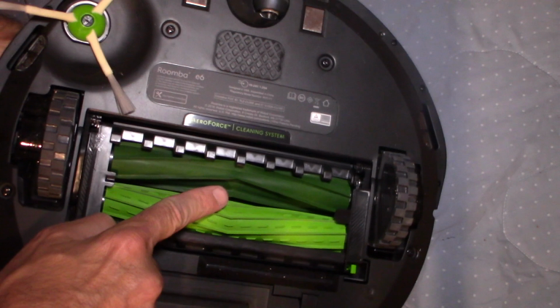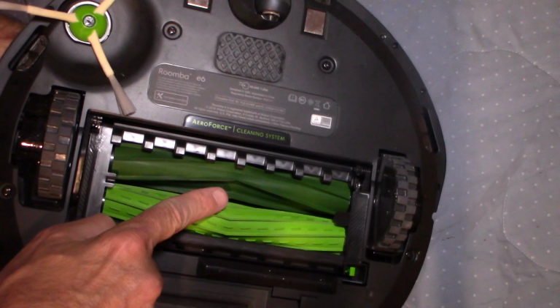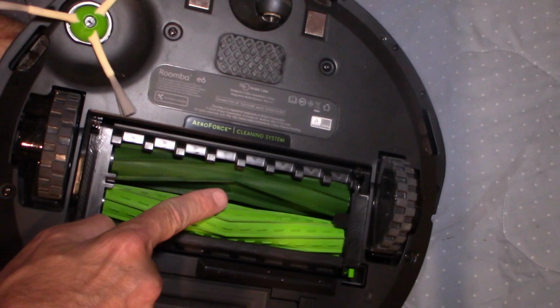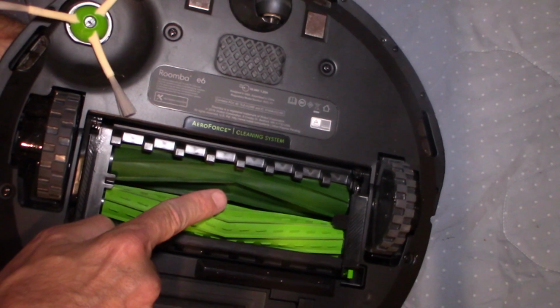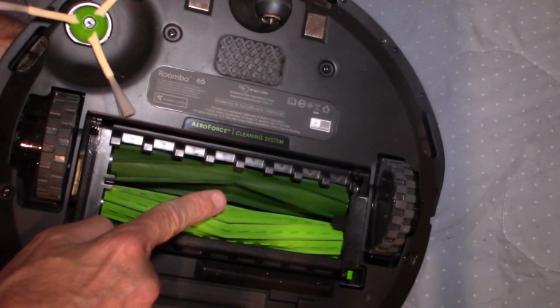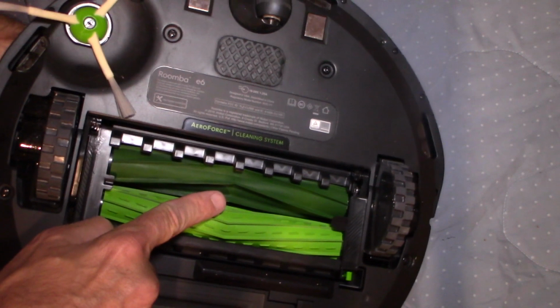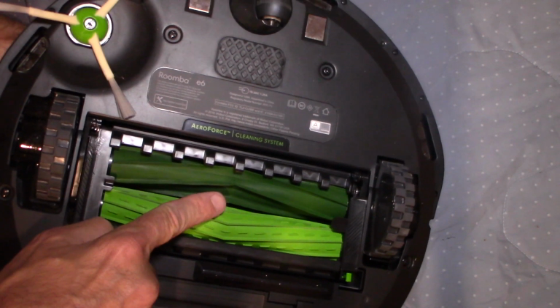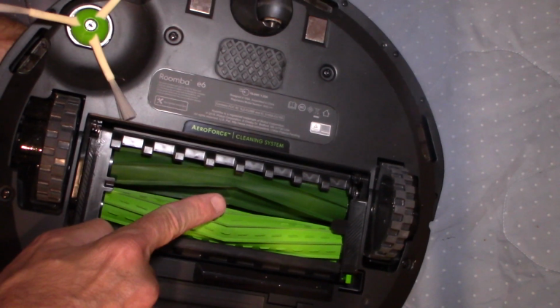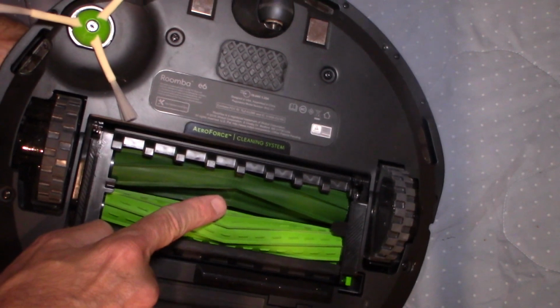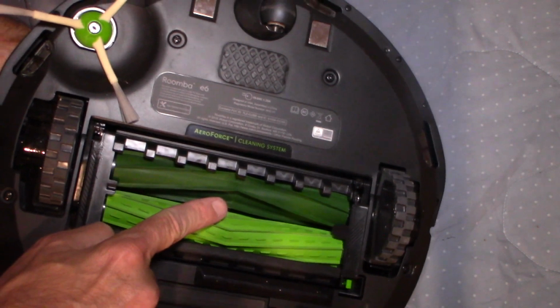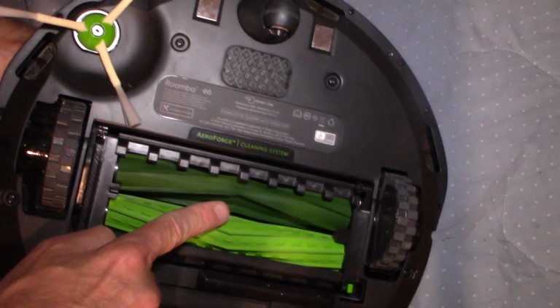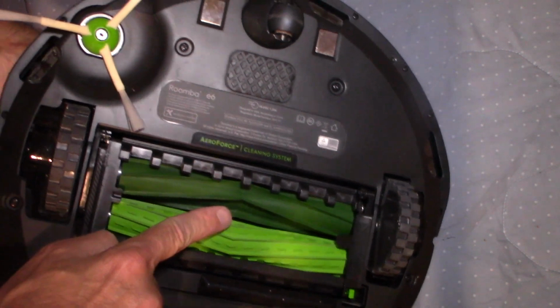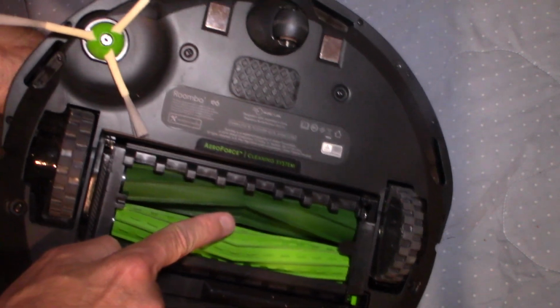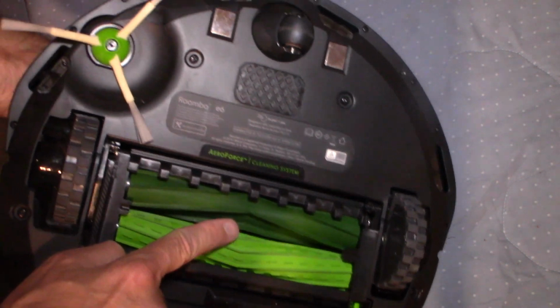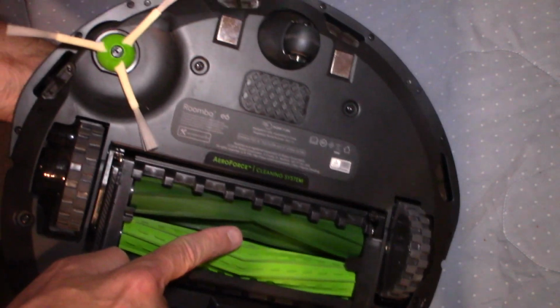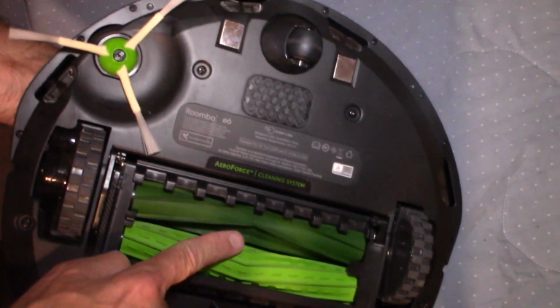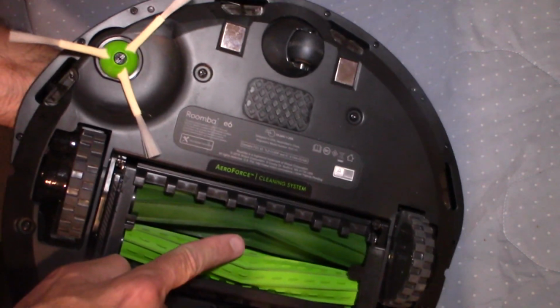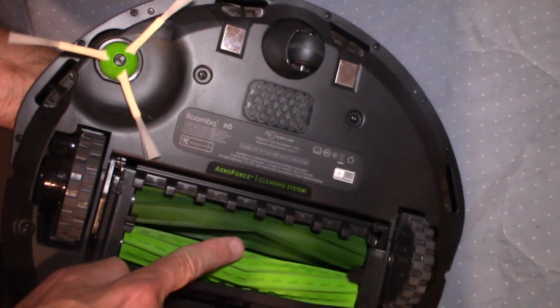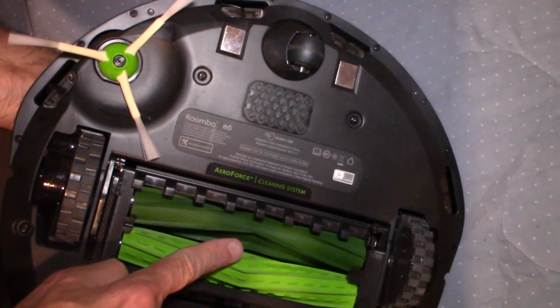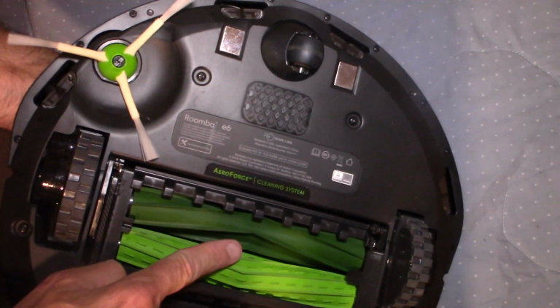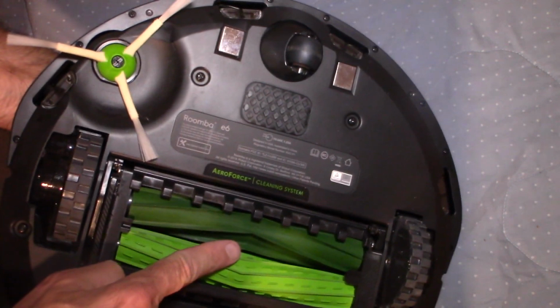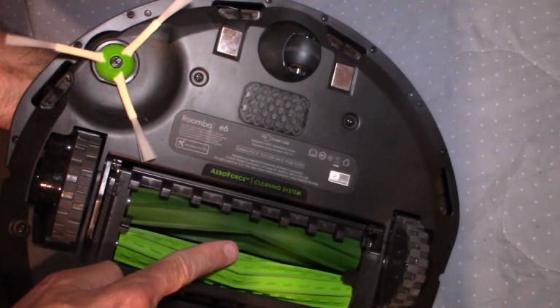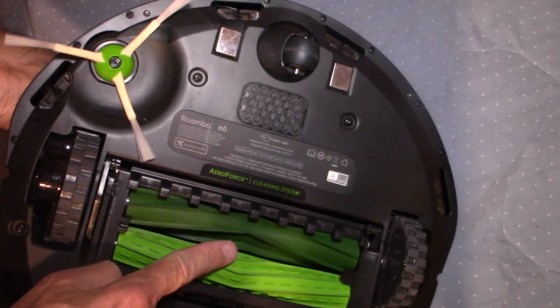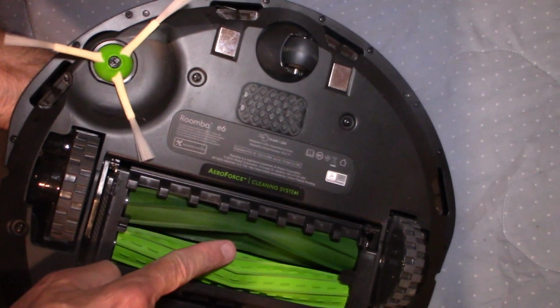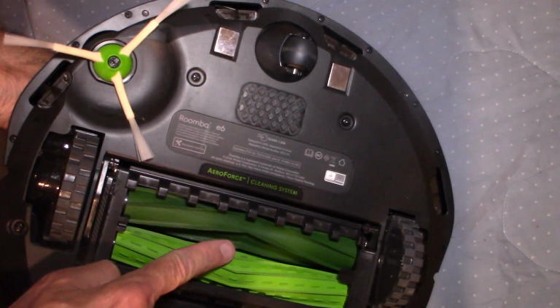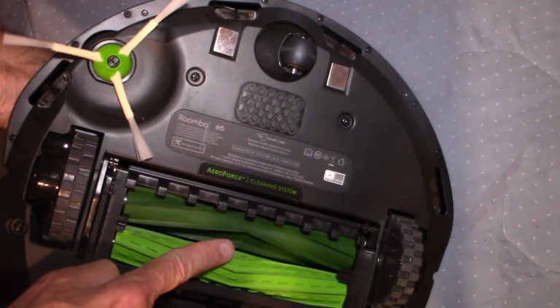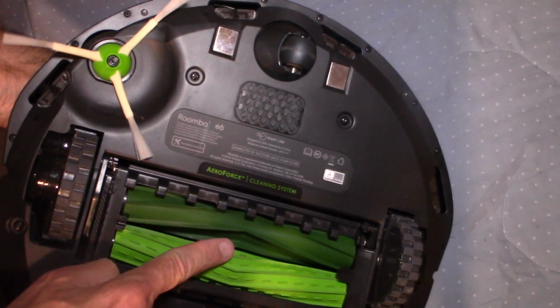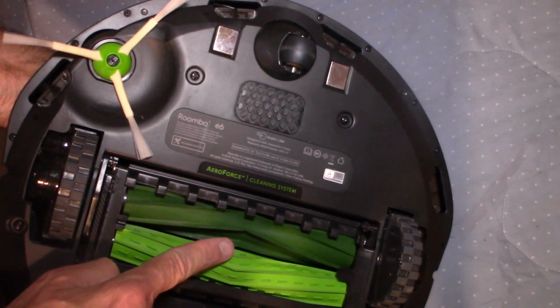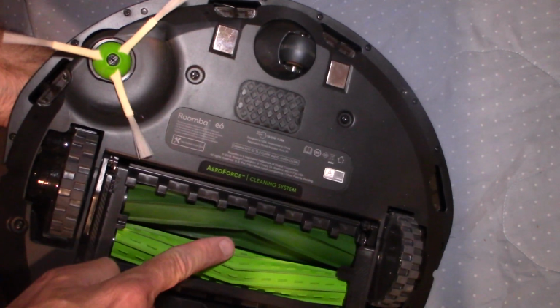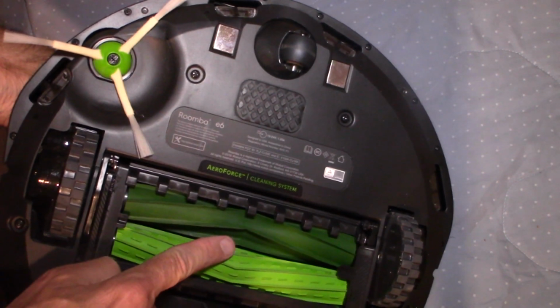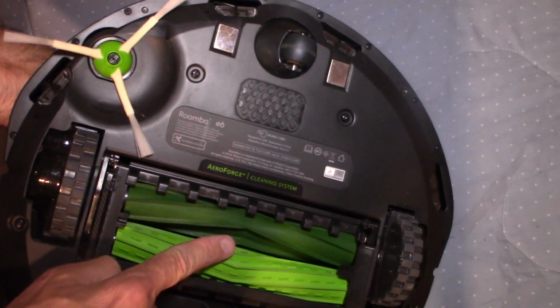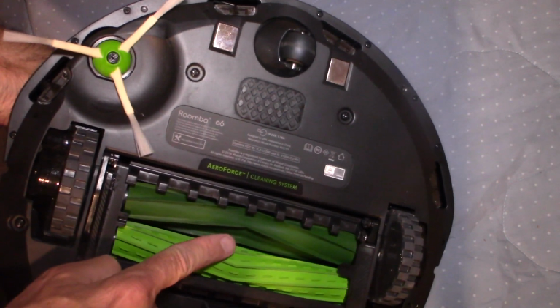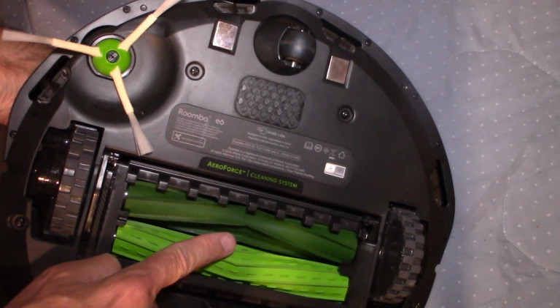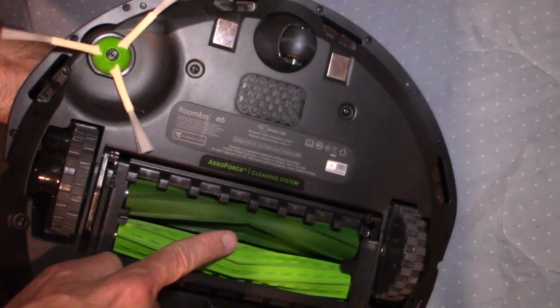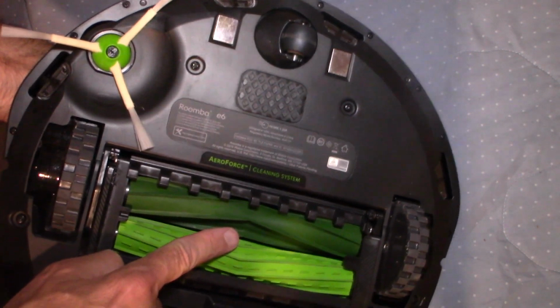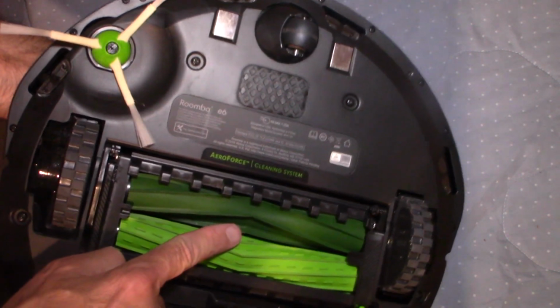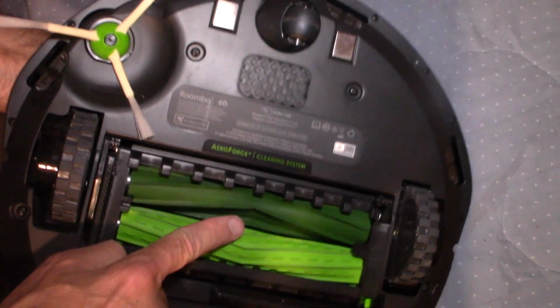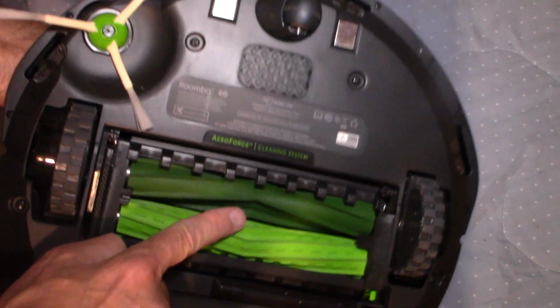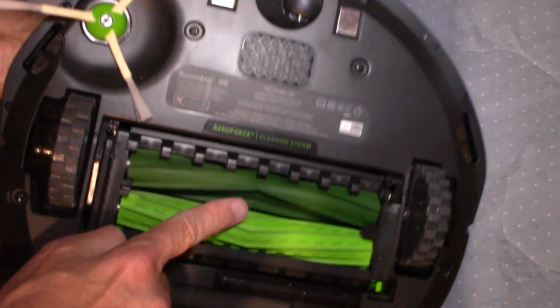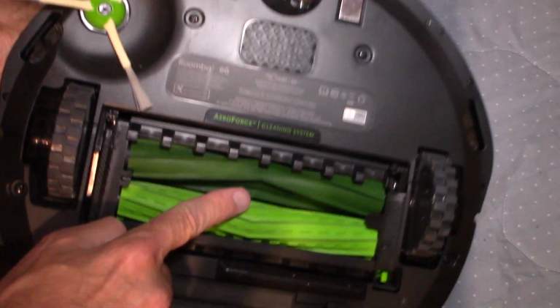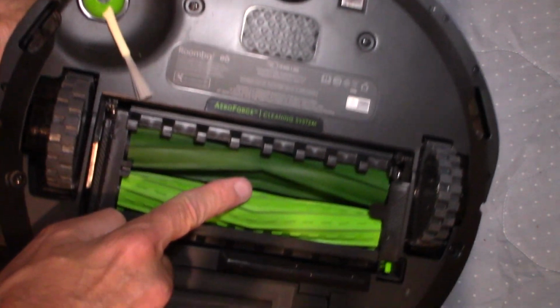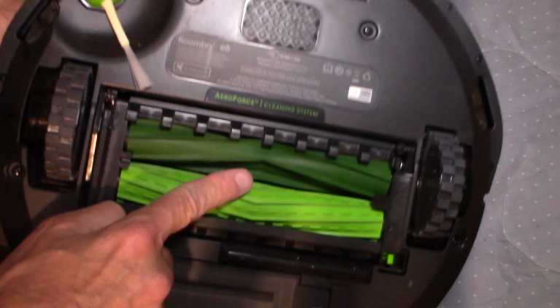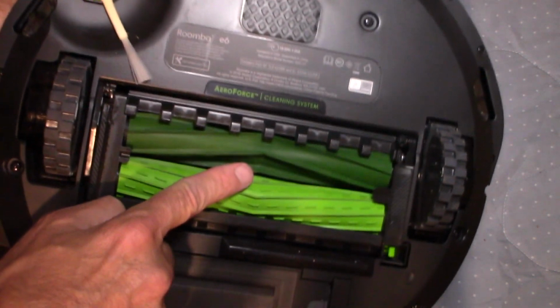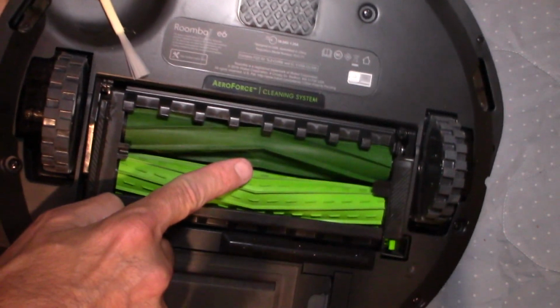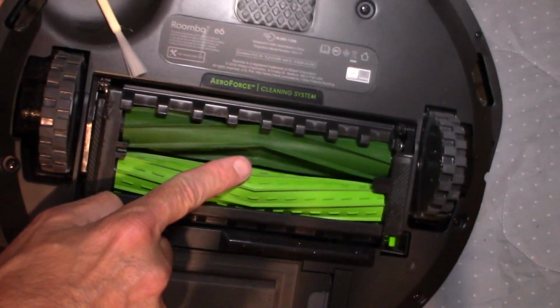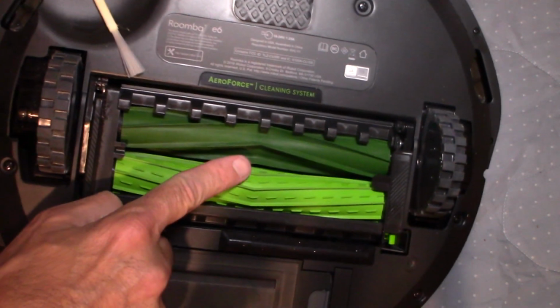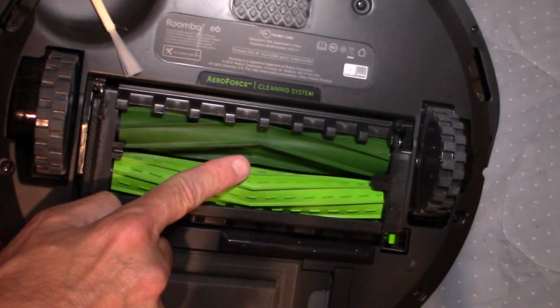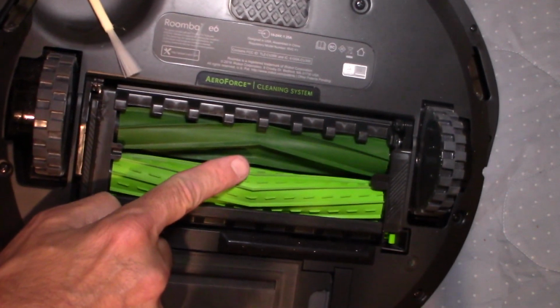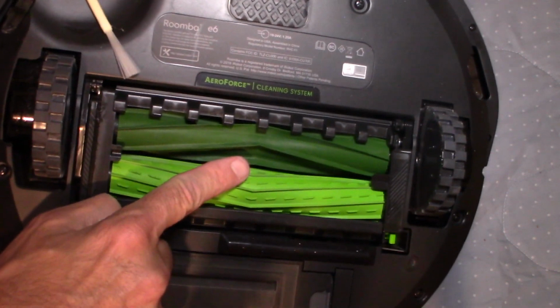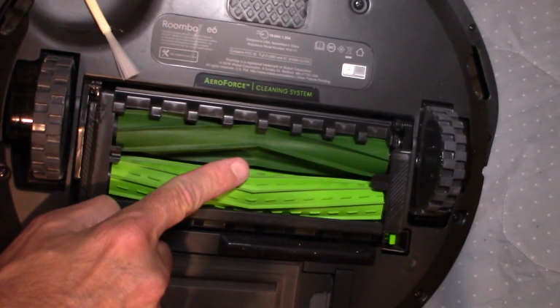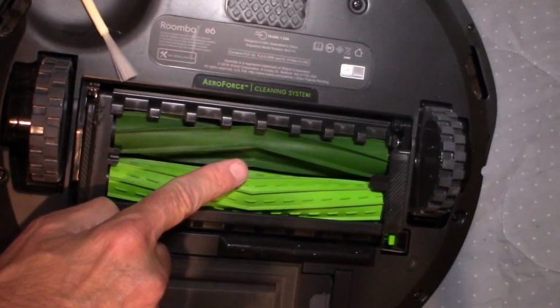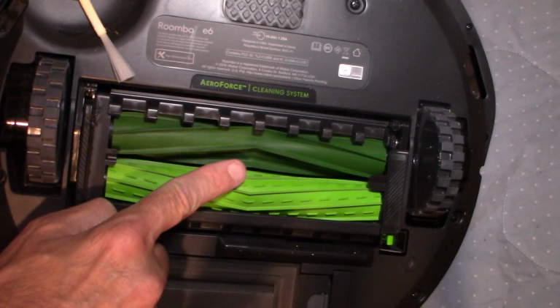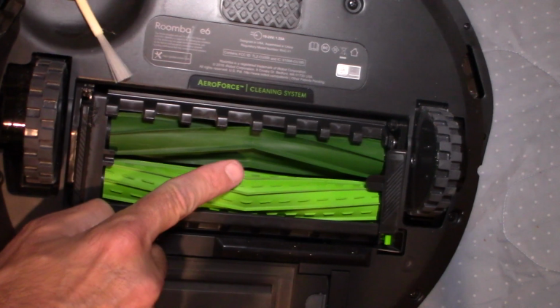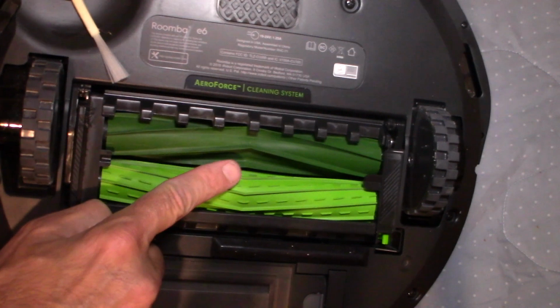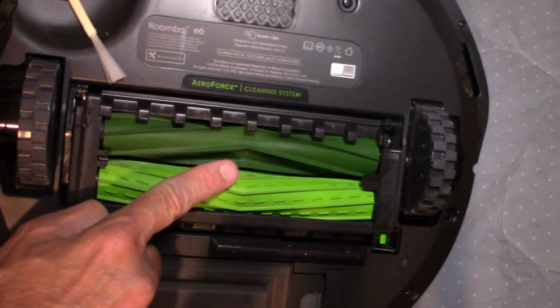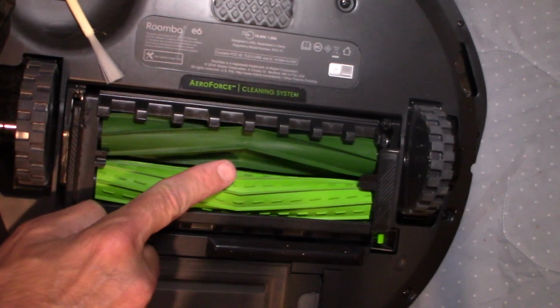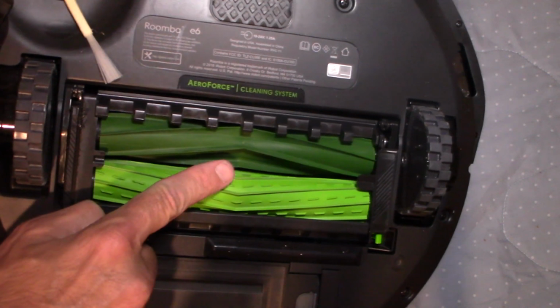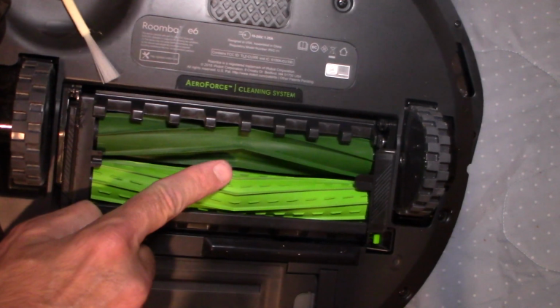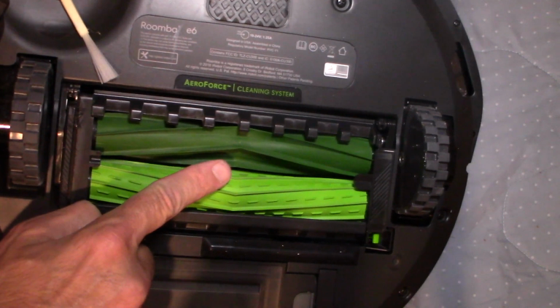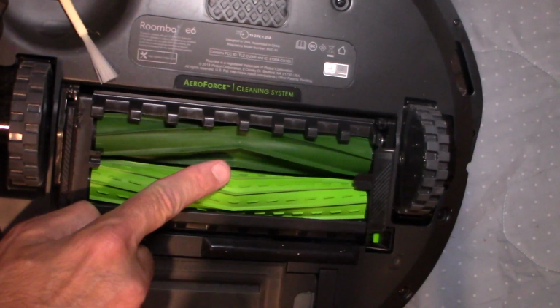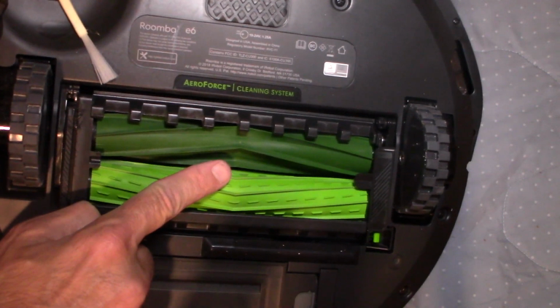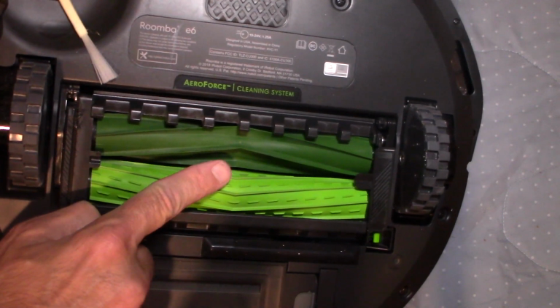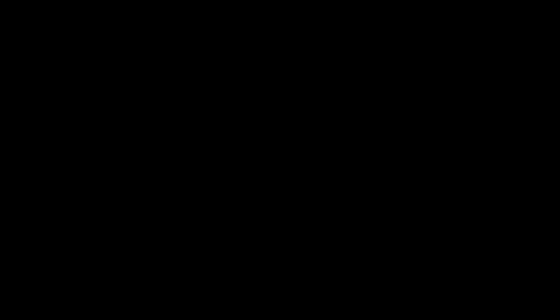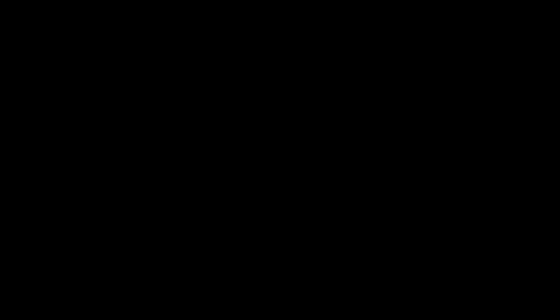In this video, I'm going to show you how to clean those rollers on your Roomba. Sometimes they get really dirty and you want to clean them. I'm going to show you how to take it apart and do it.